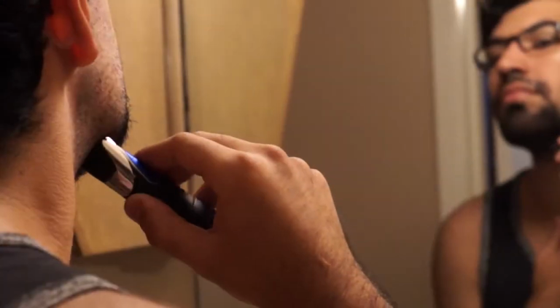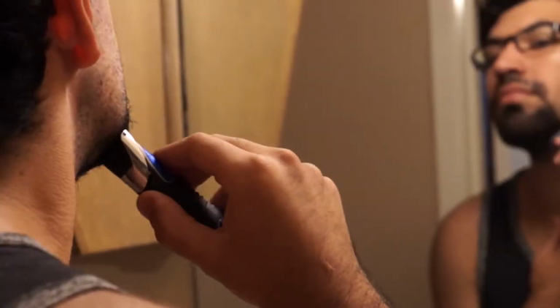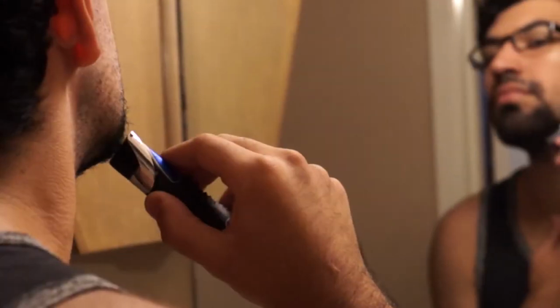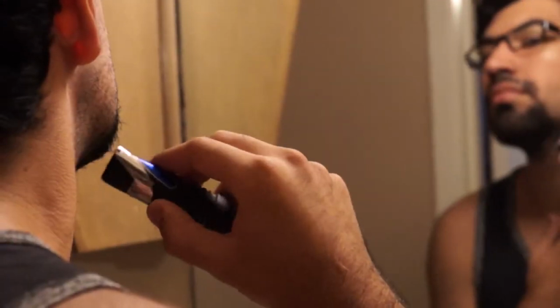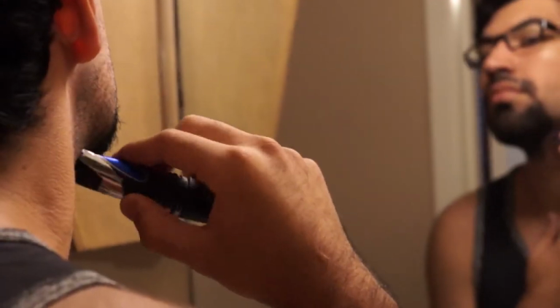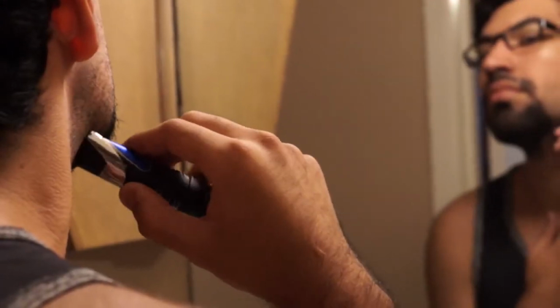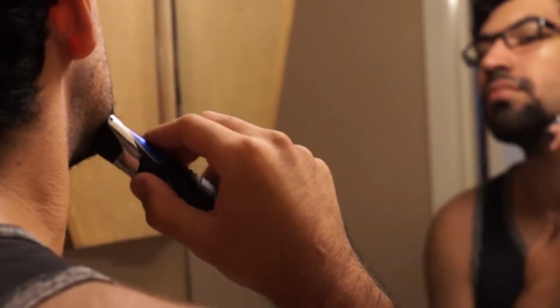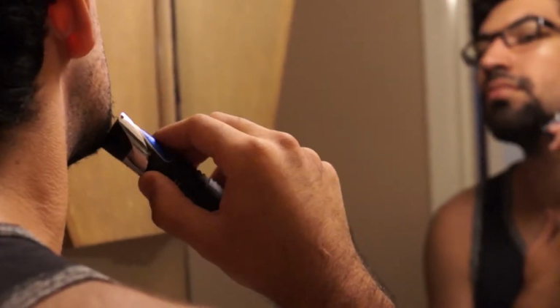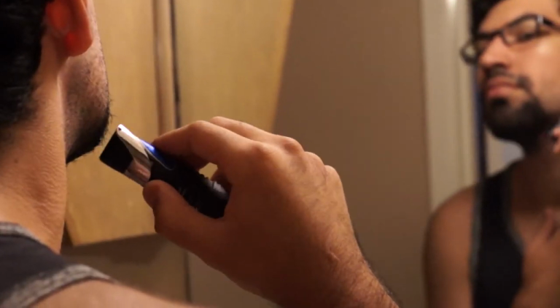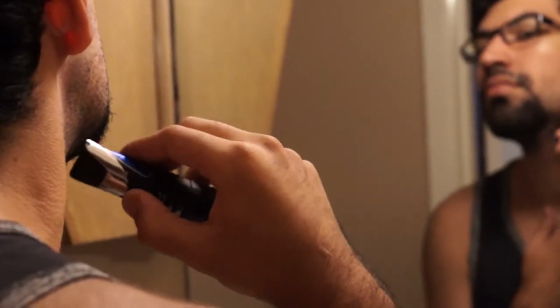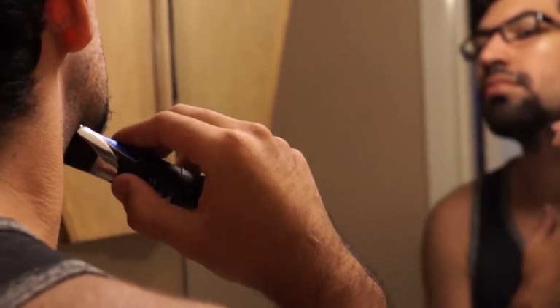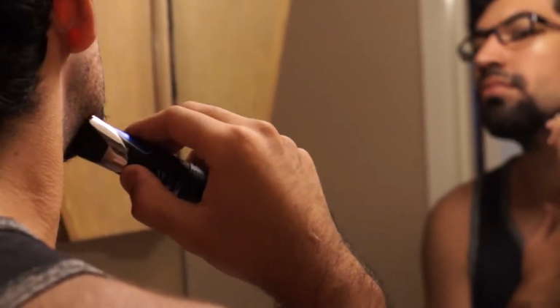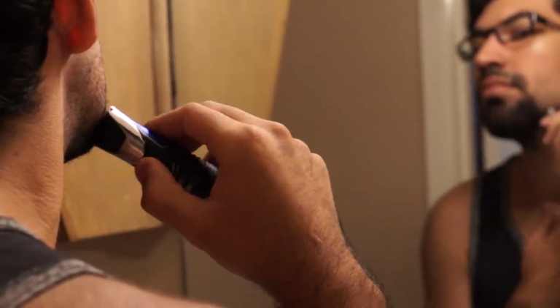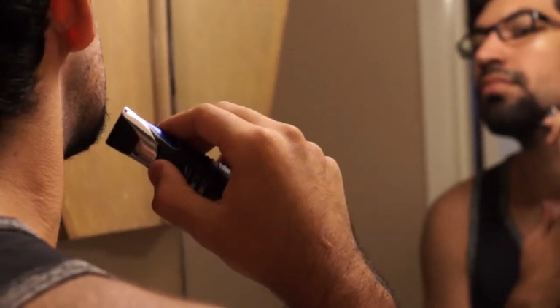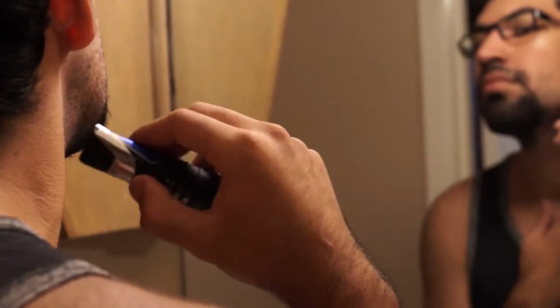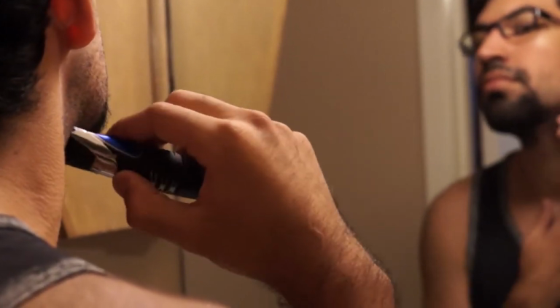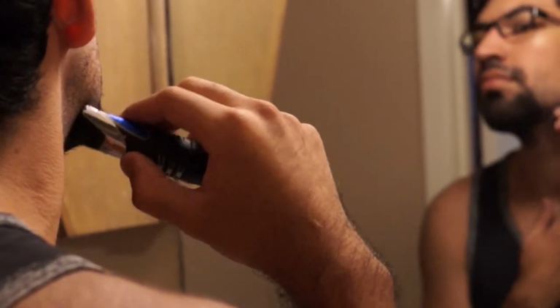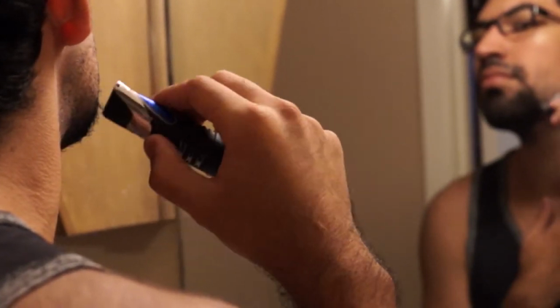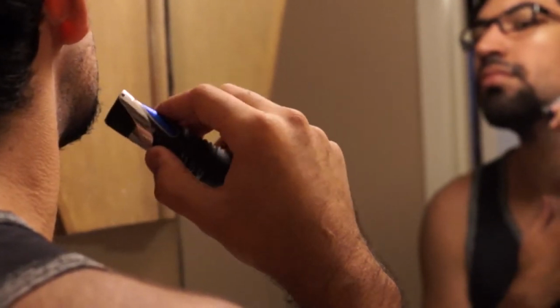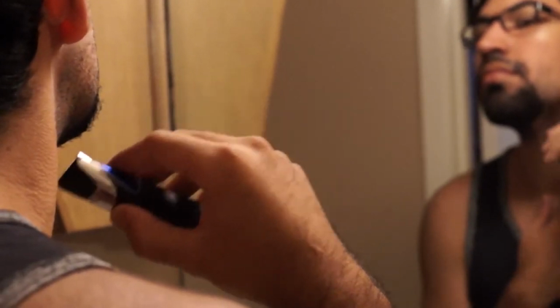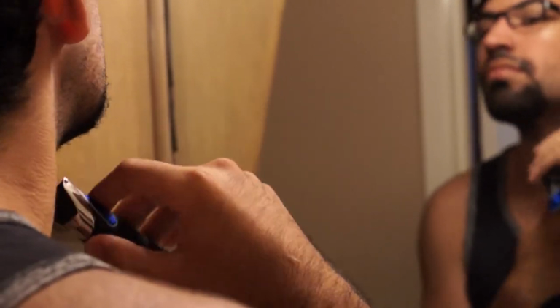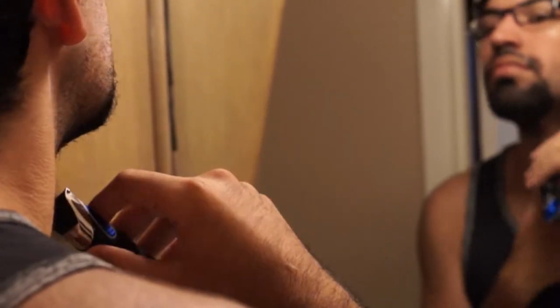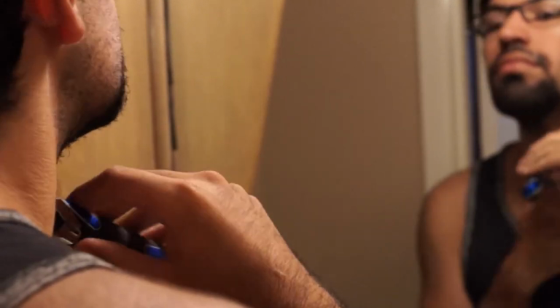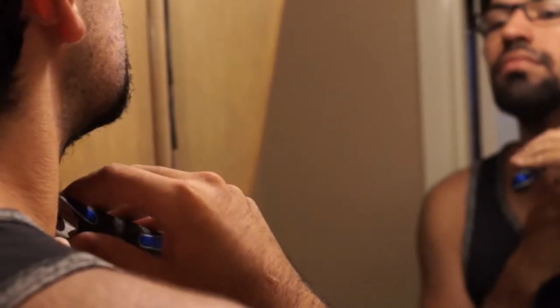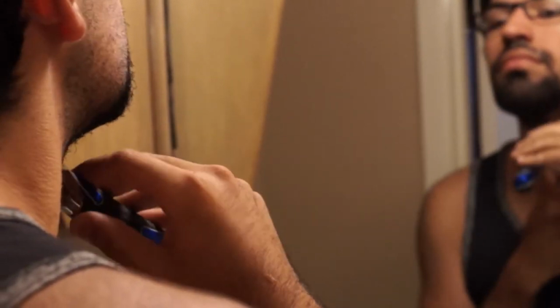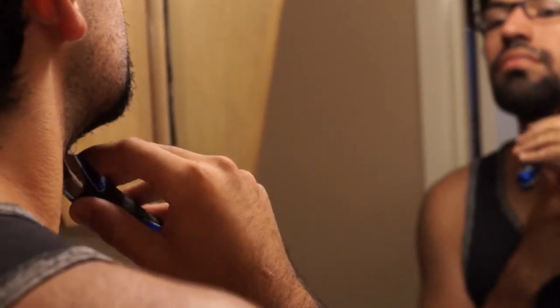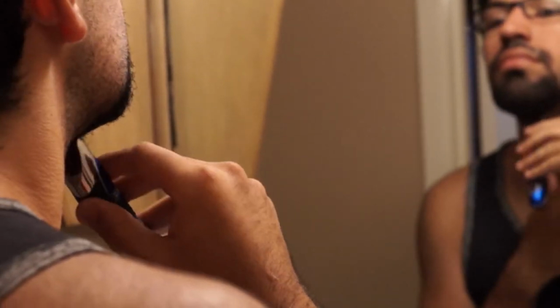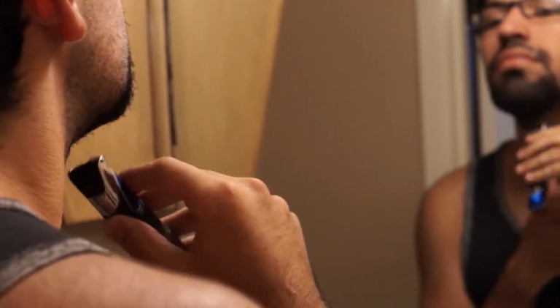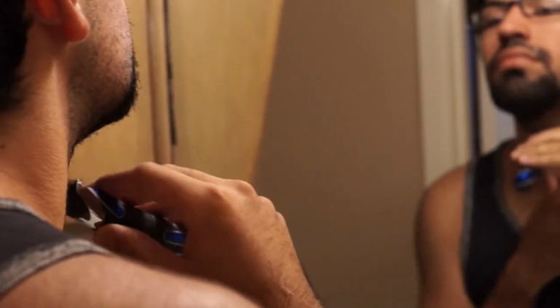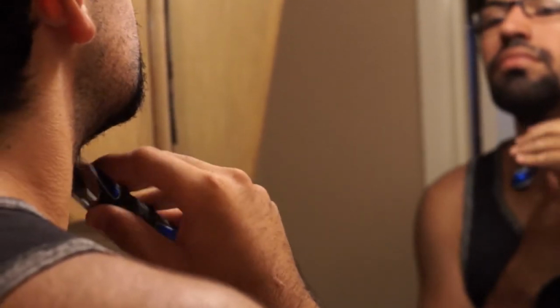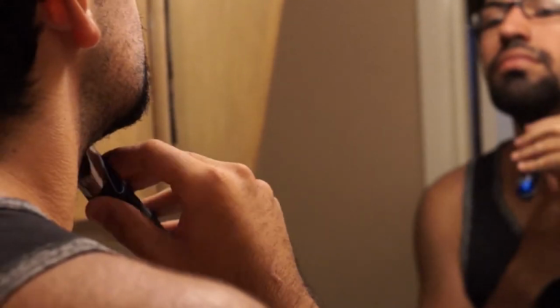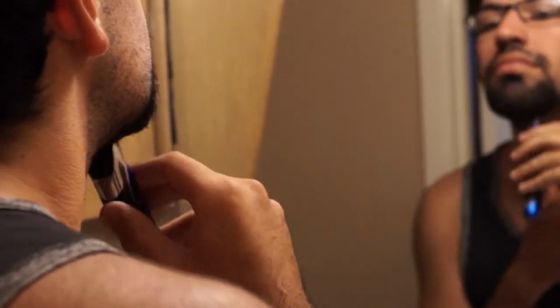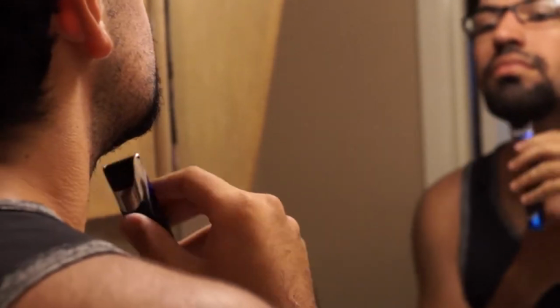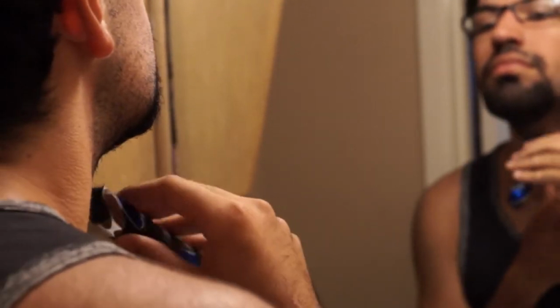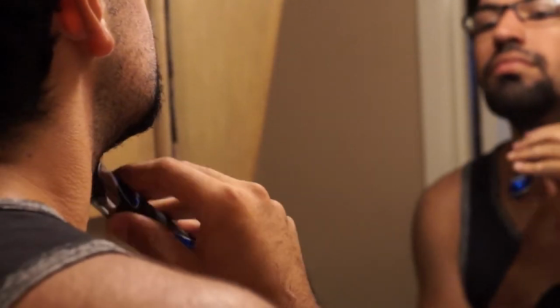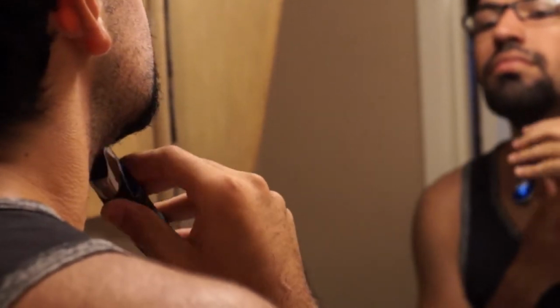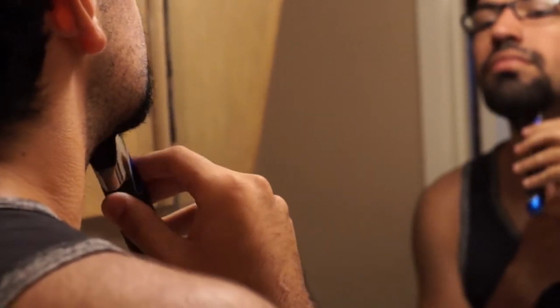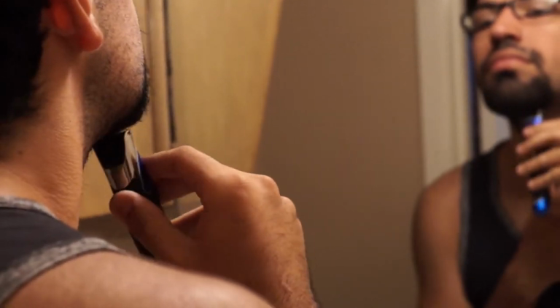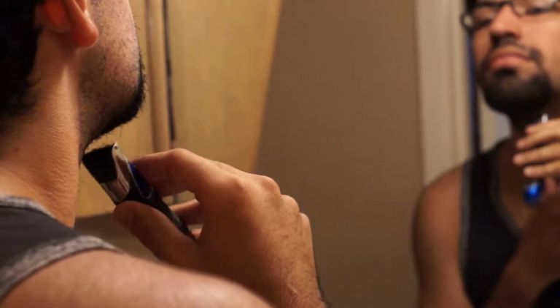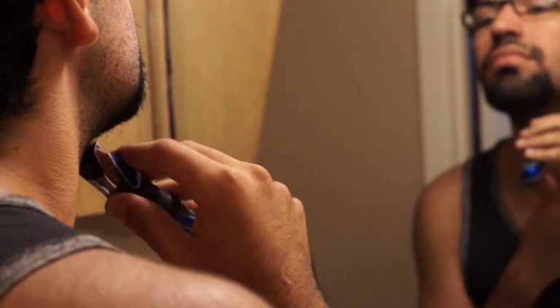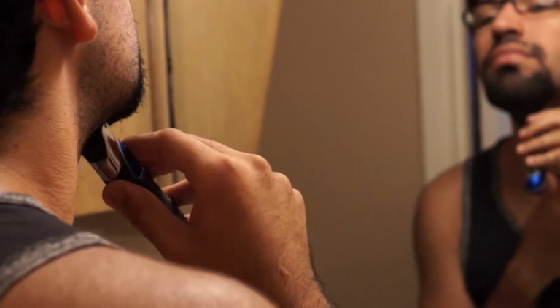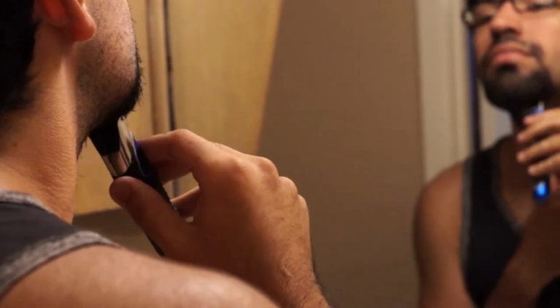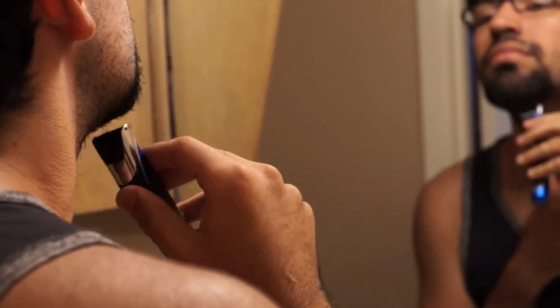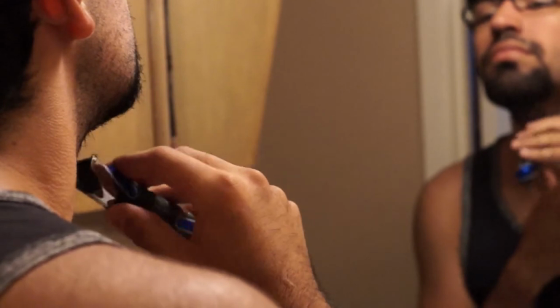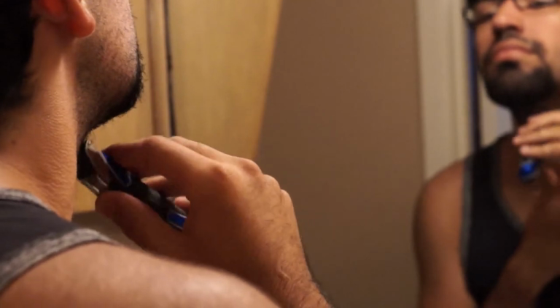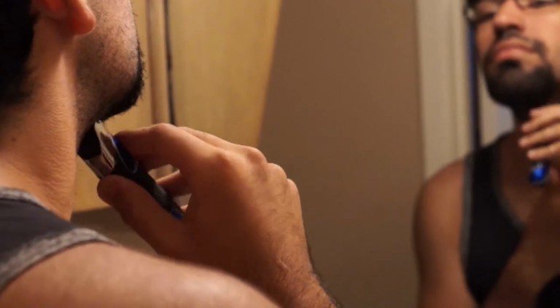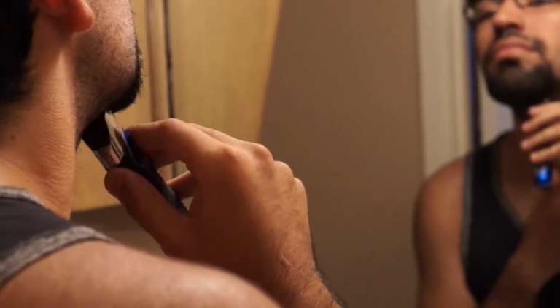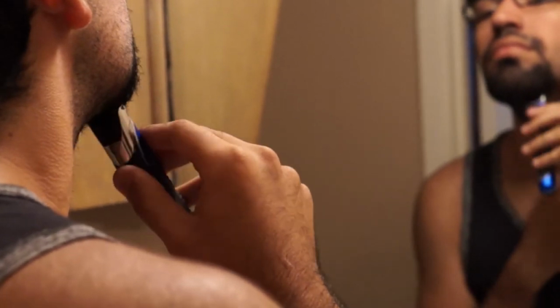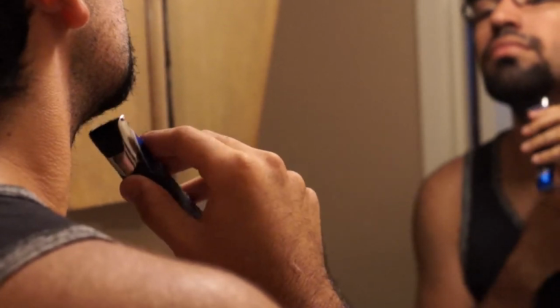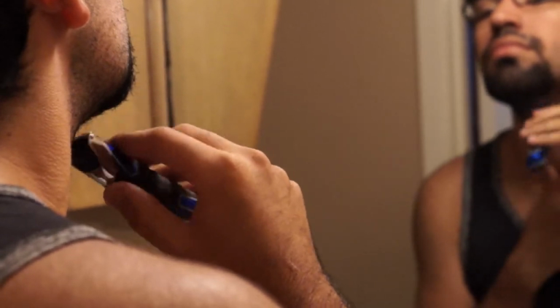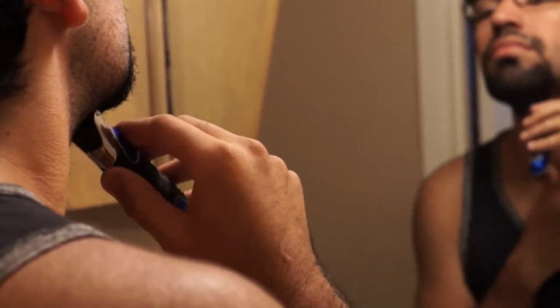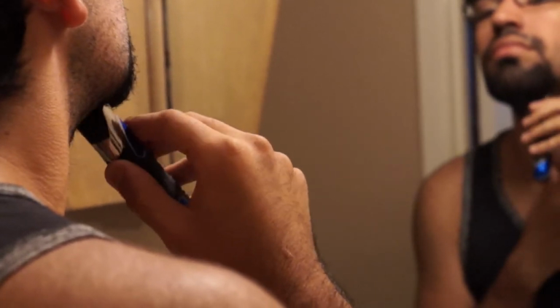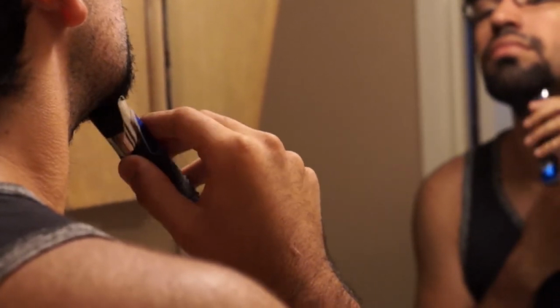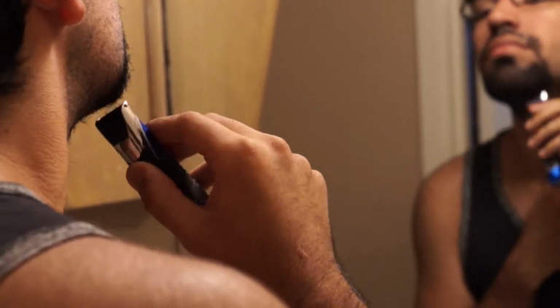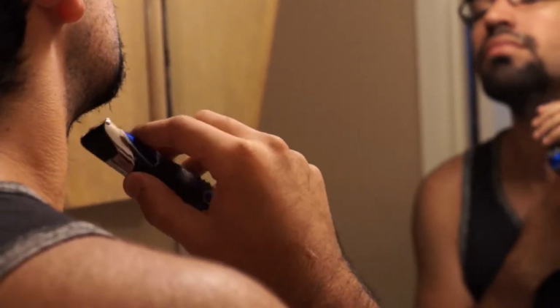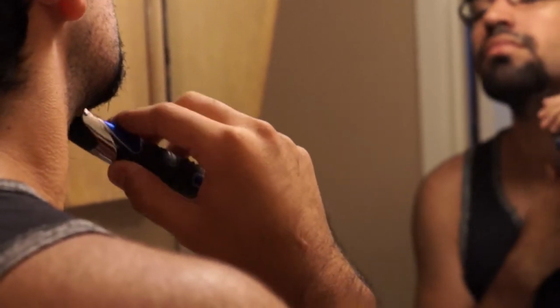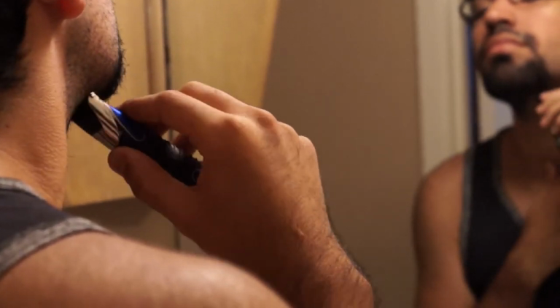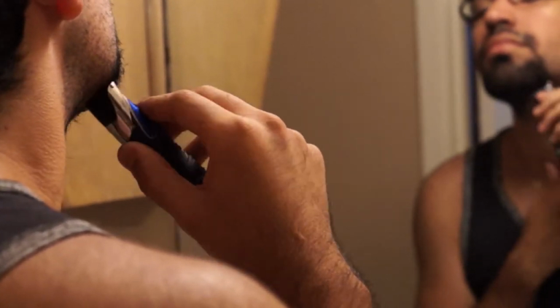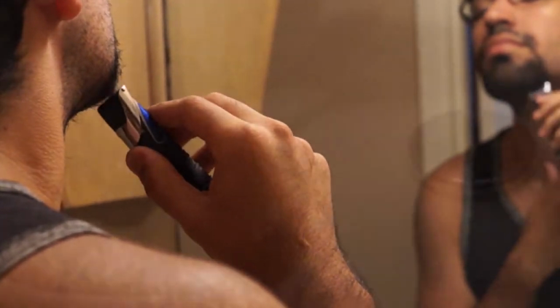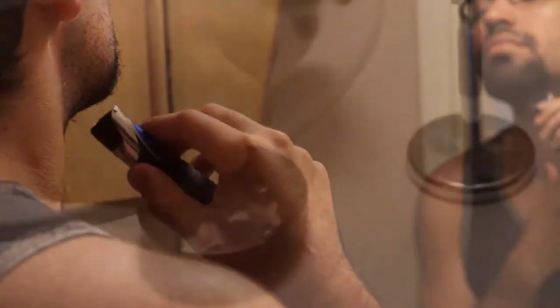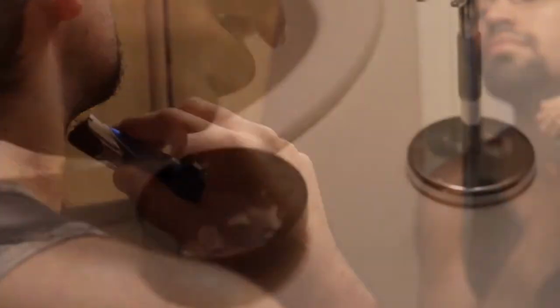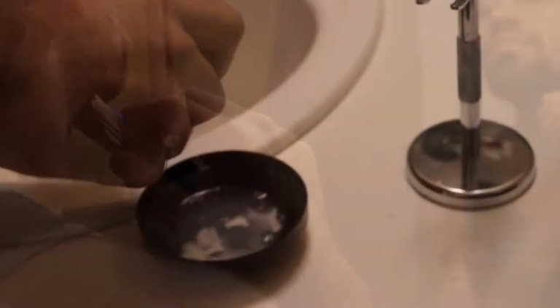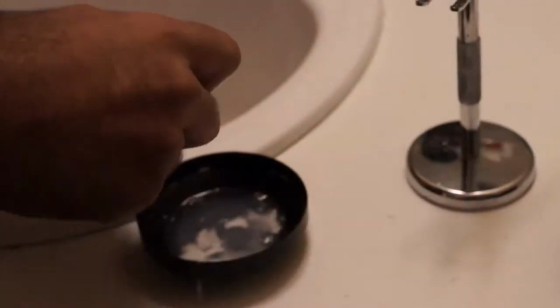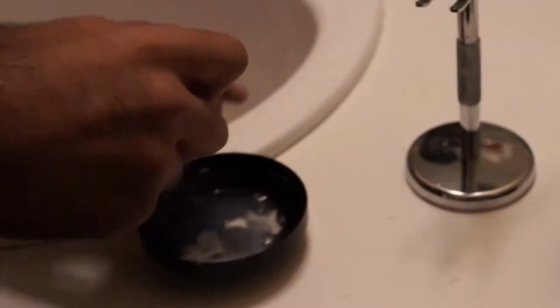Alright, for step two, you're going to actually start trimming the hair down to make it much easier to shave.